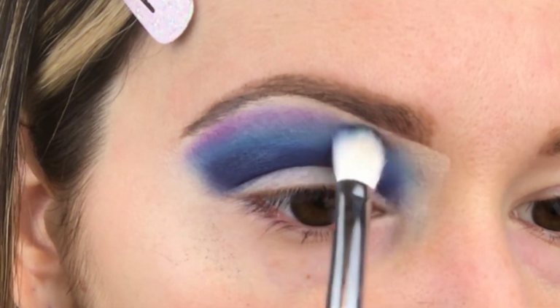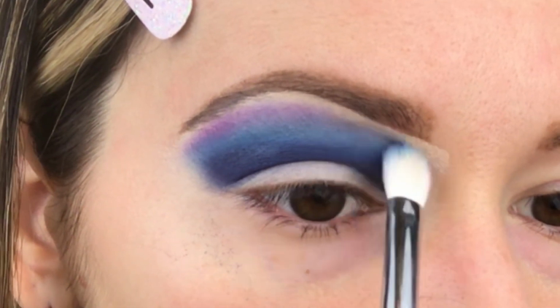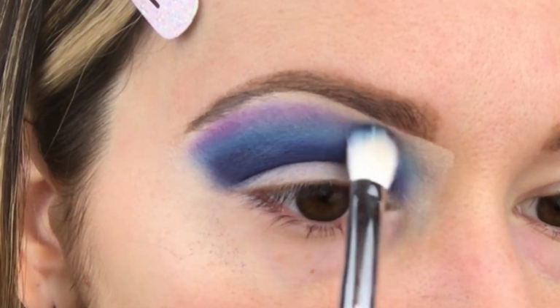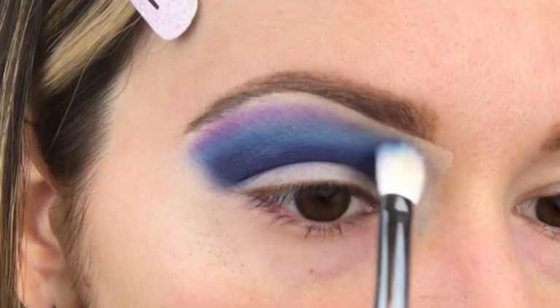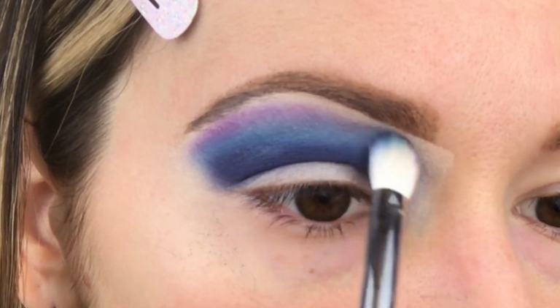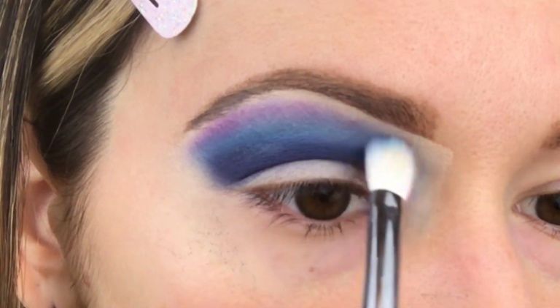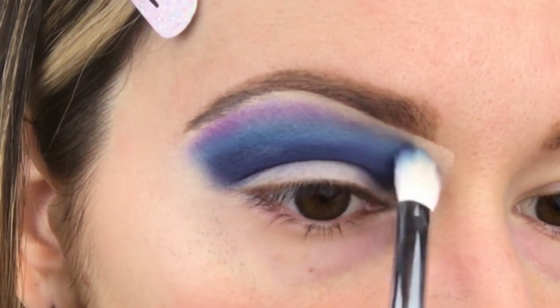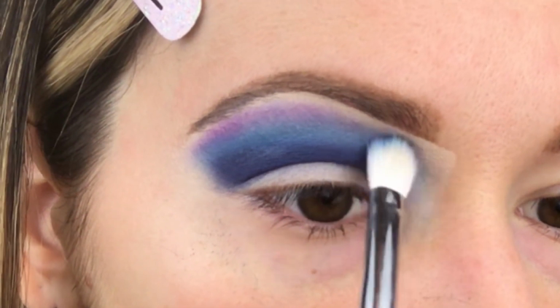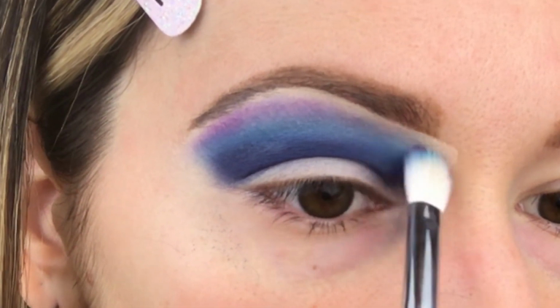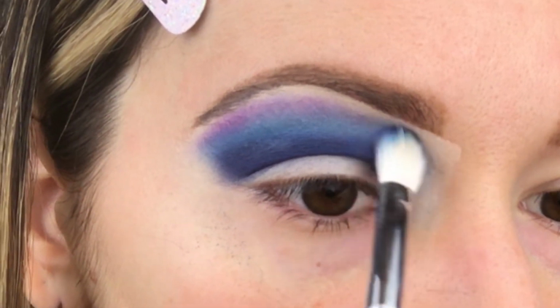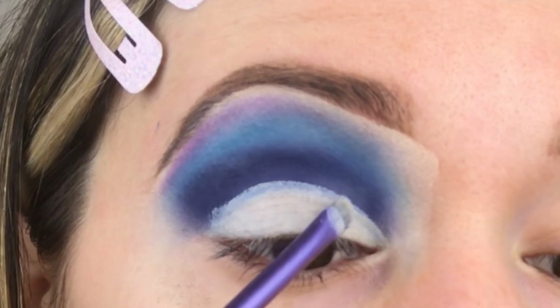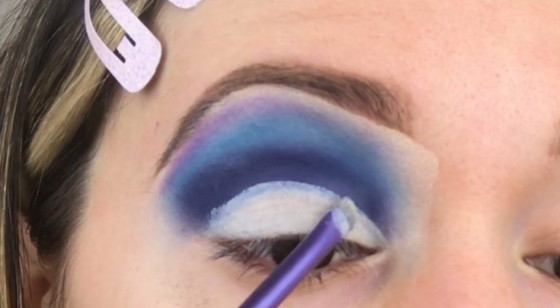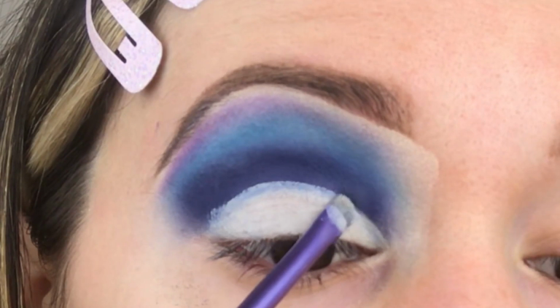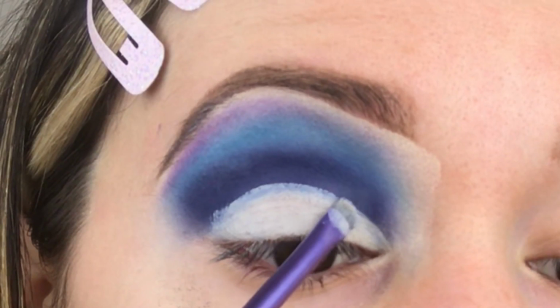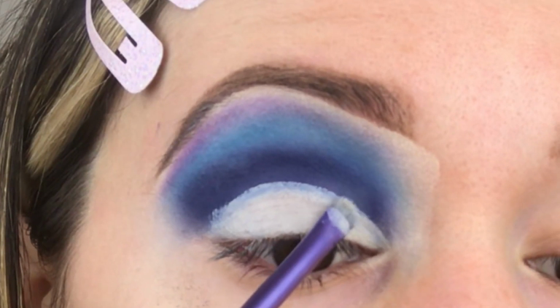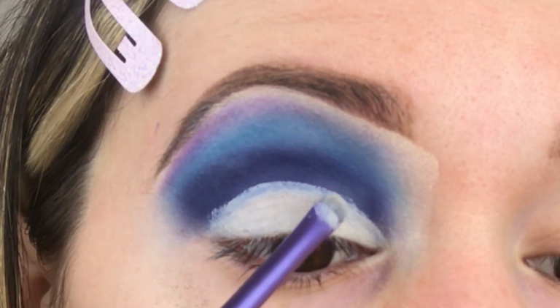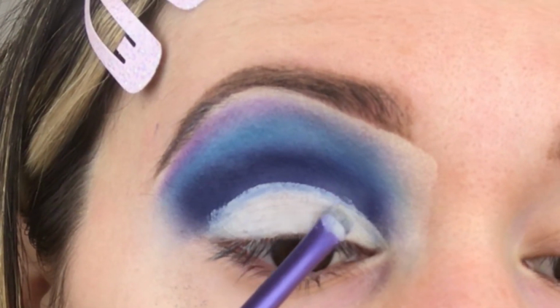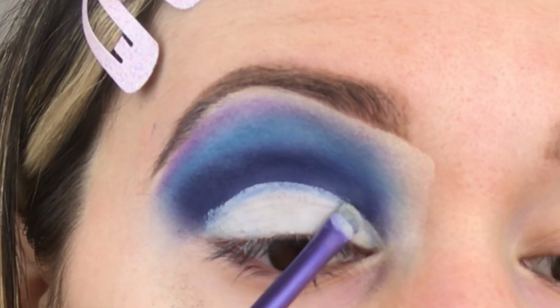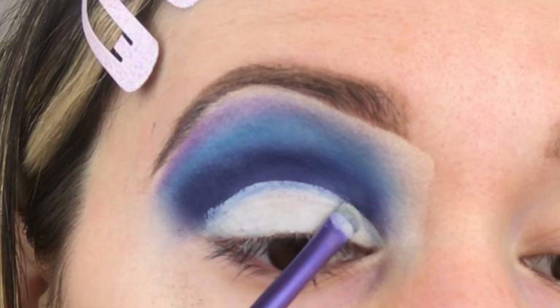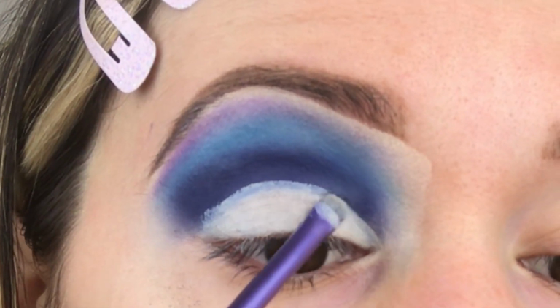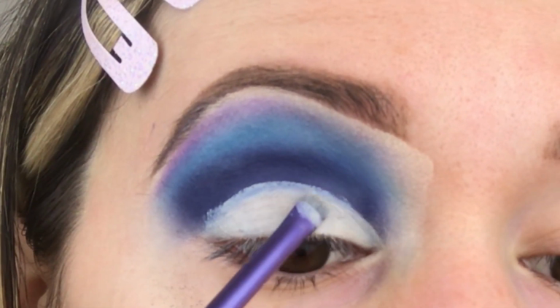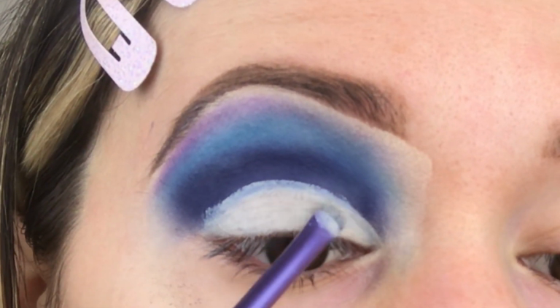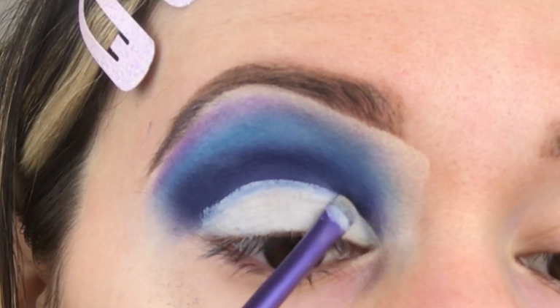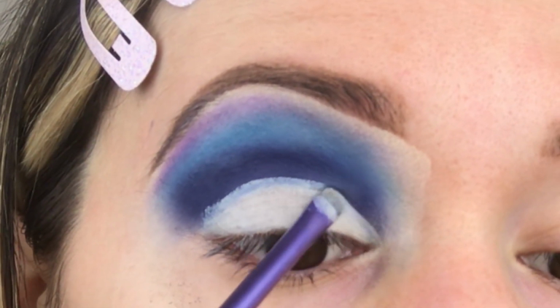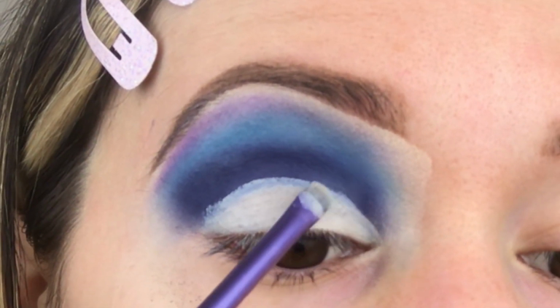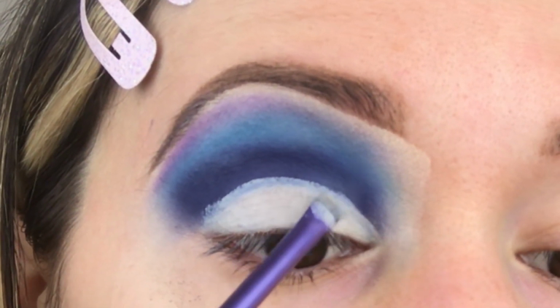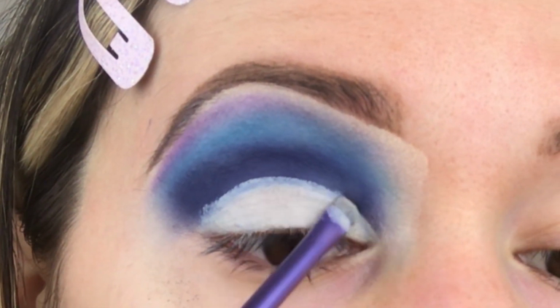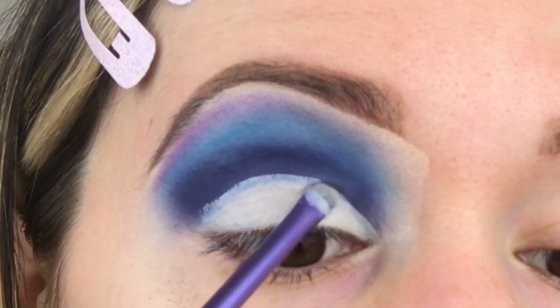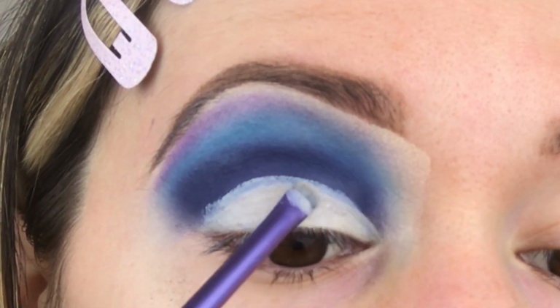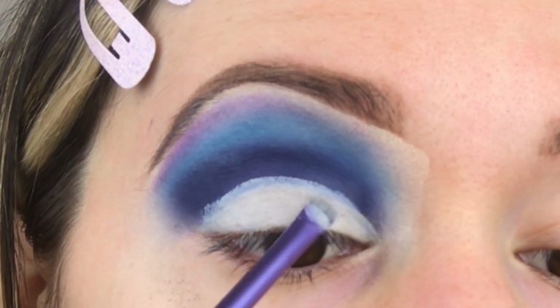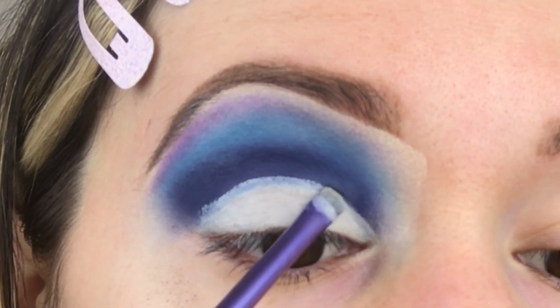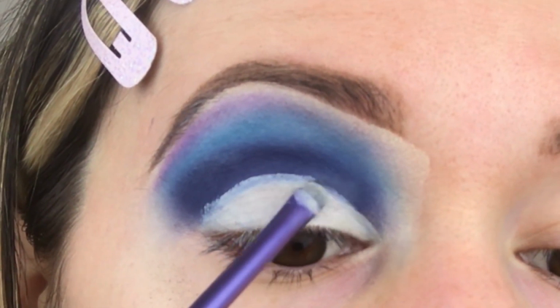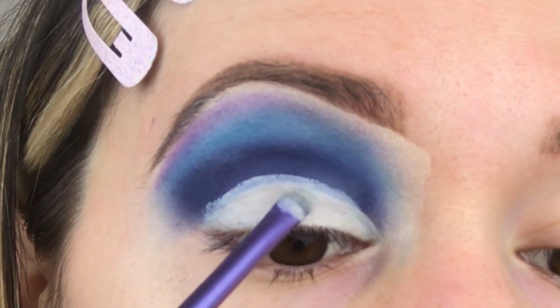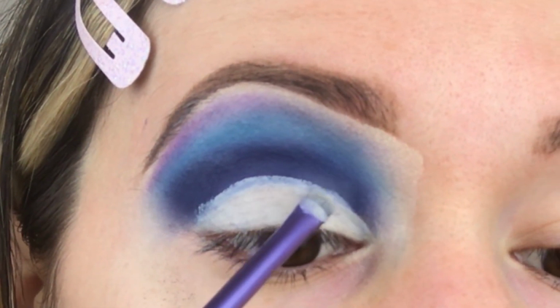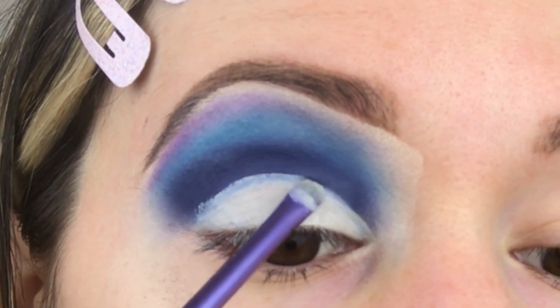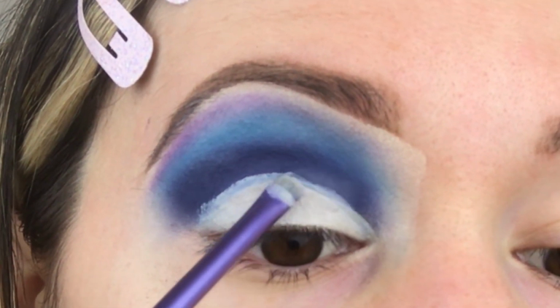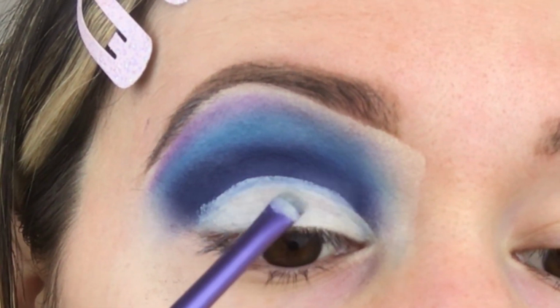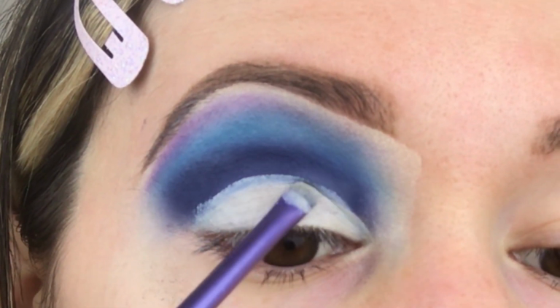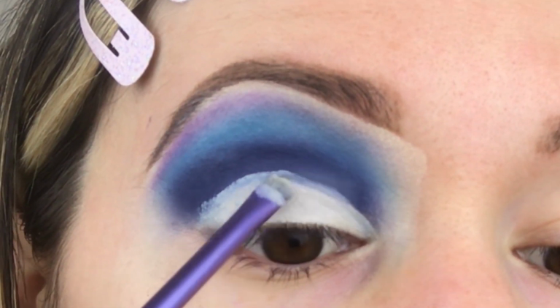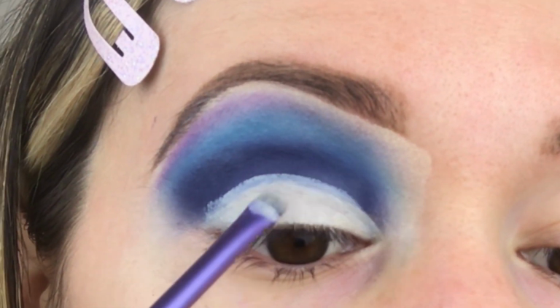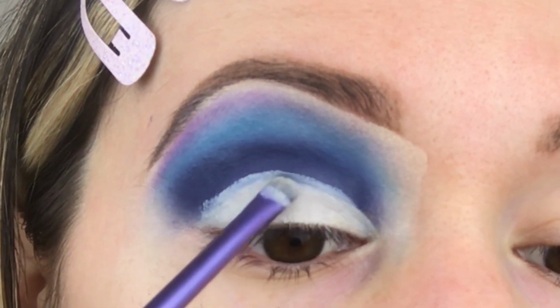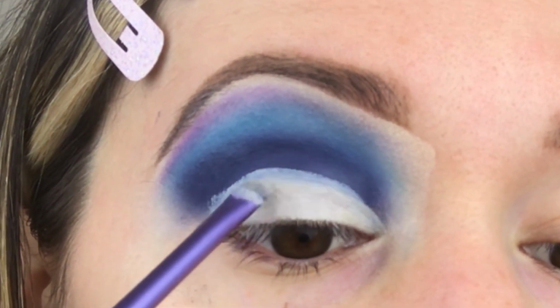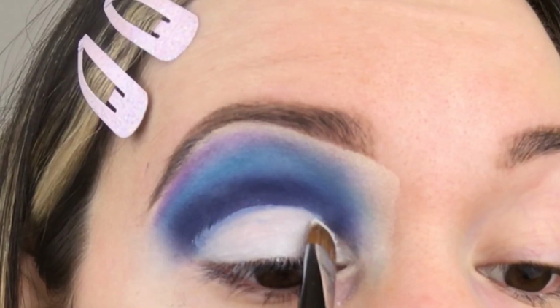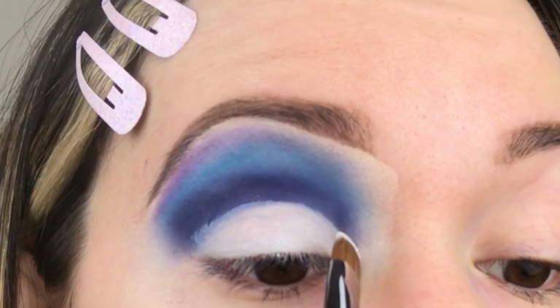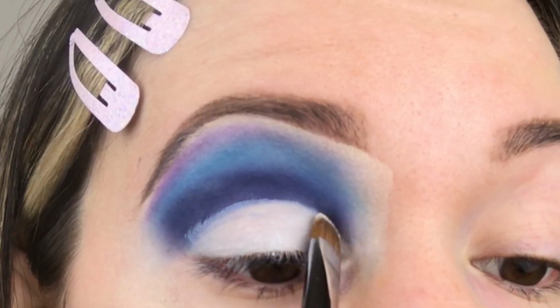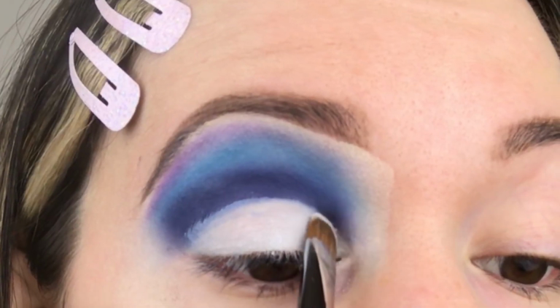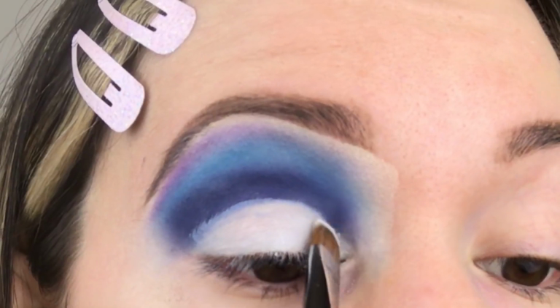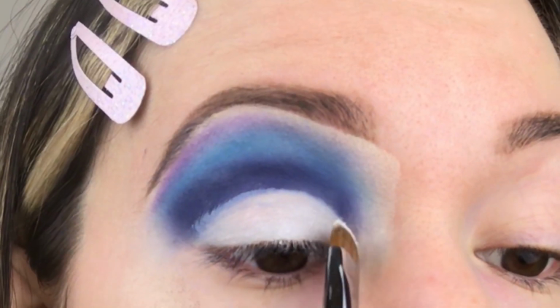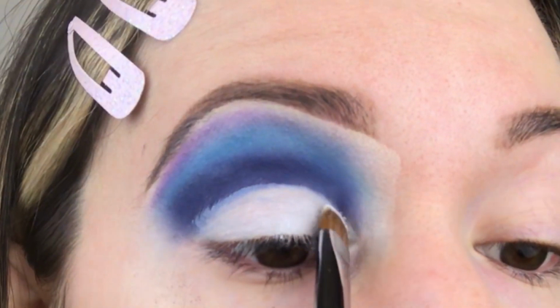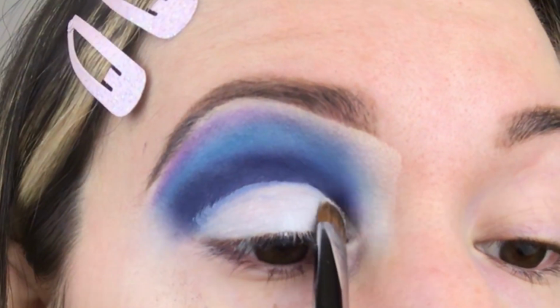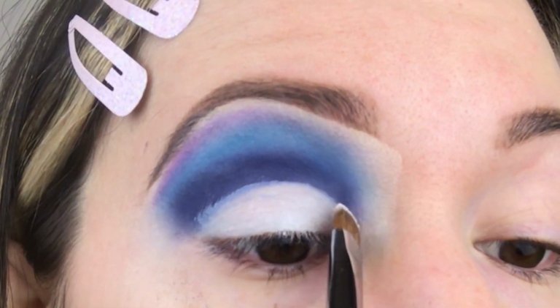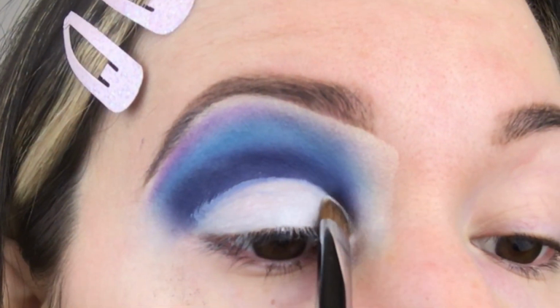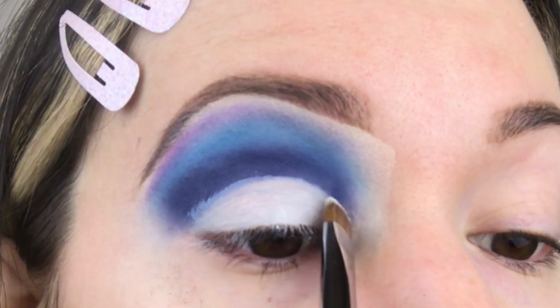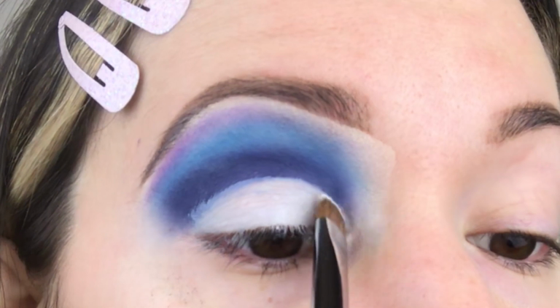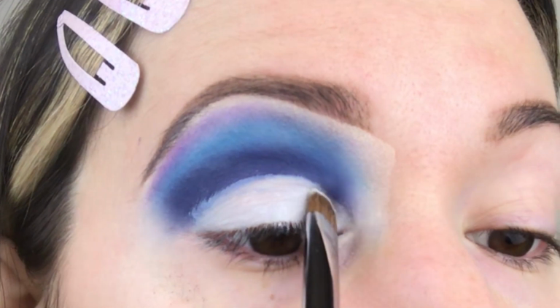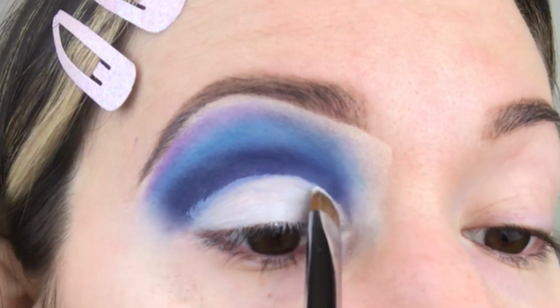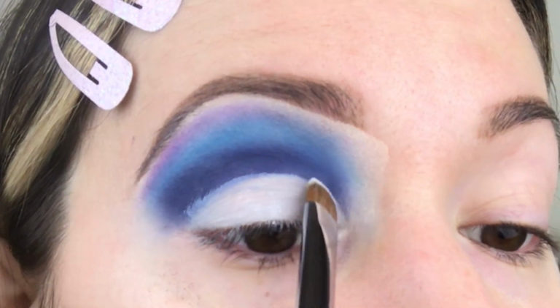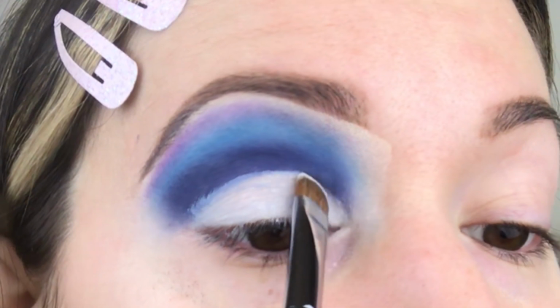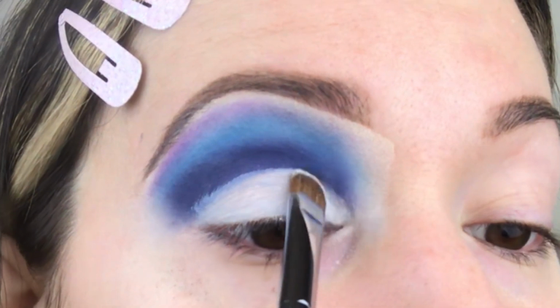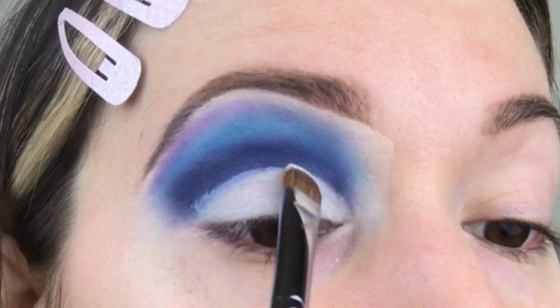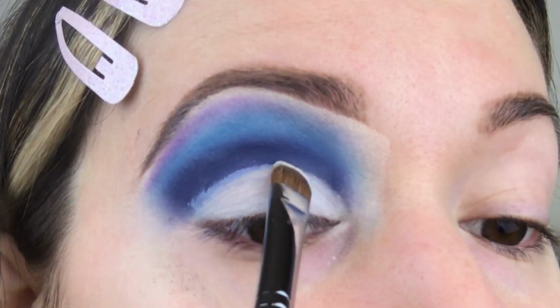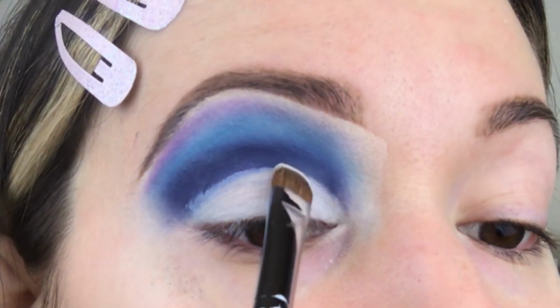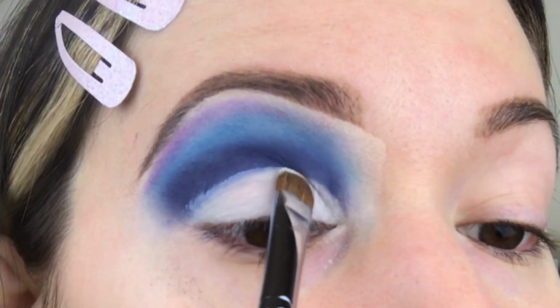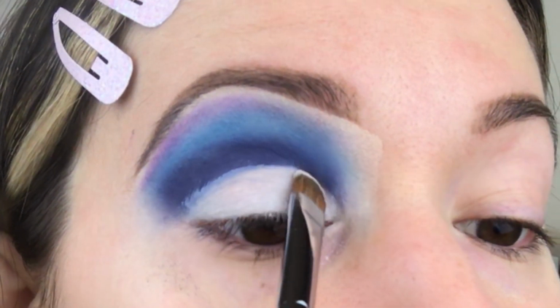Next, we're going to use our concealer and this is going to start our cut crease. We will then use our white shadow for the inner corner of our eye.